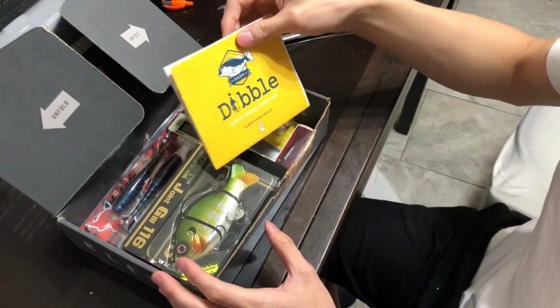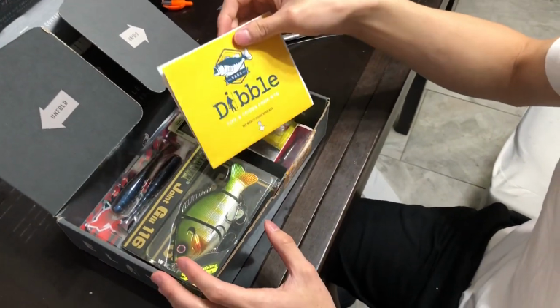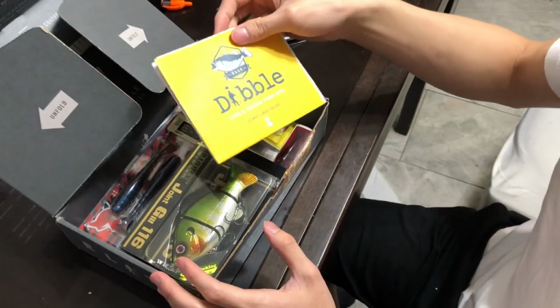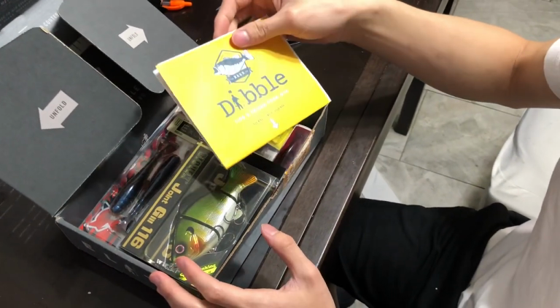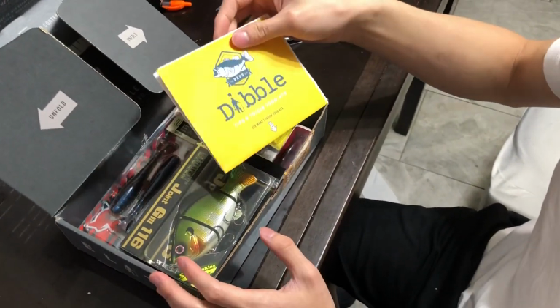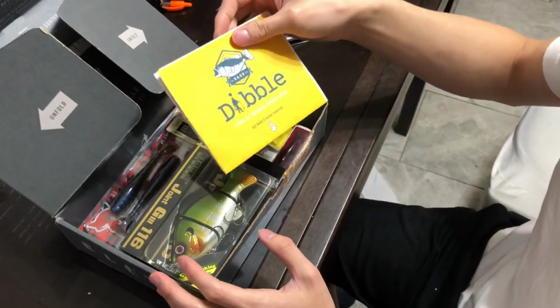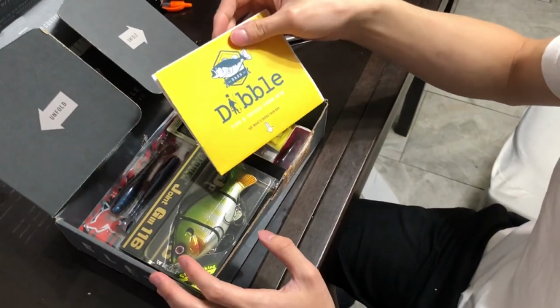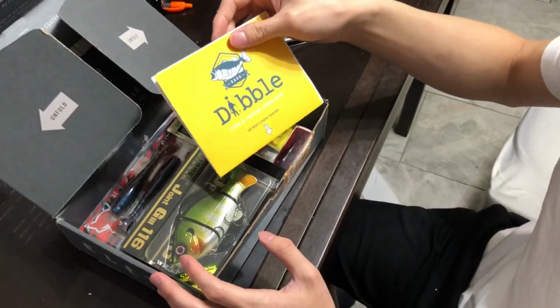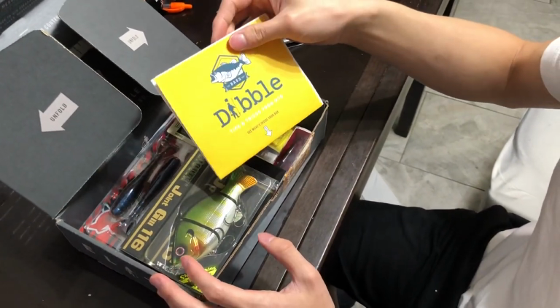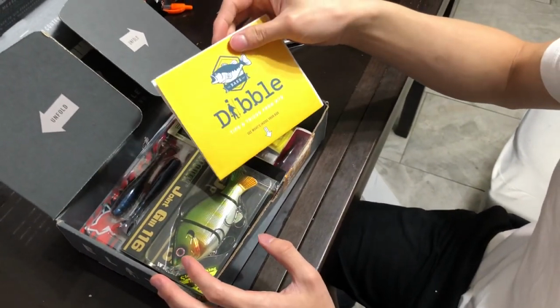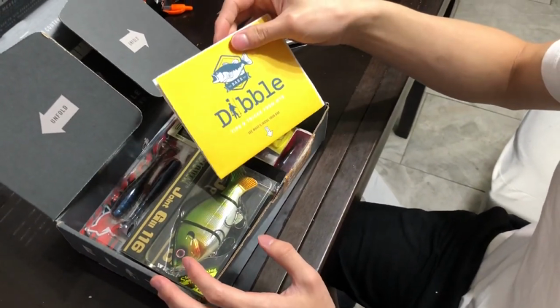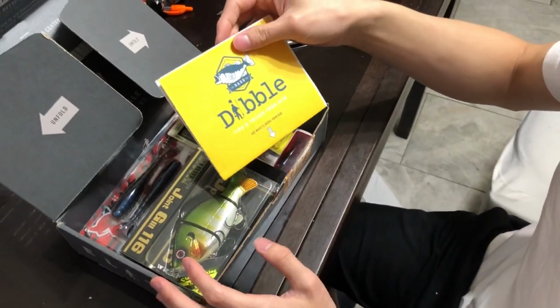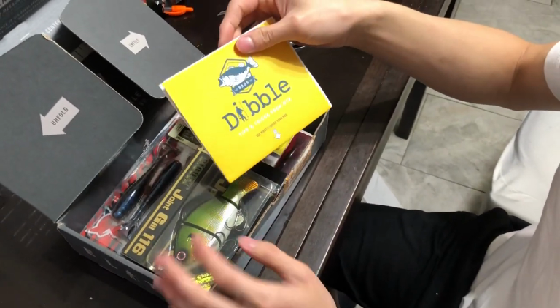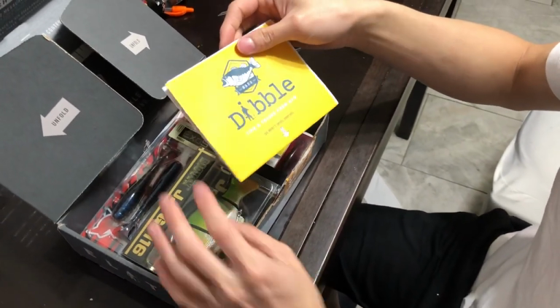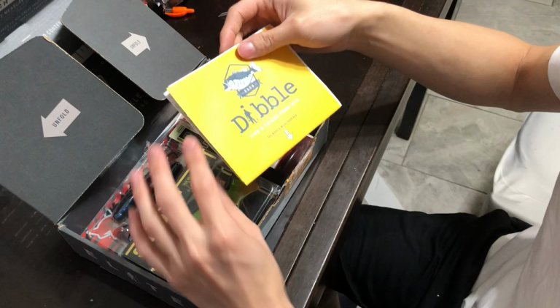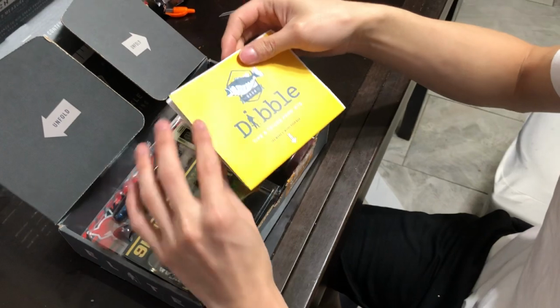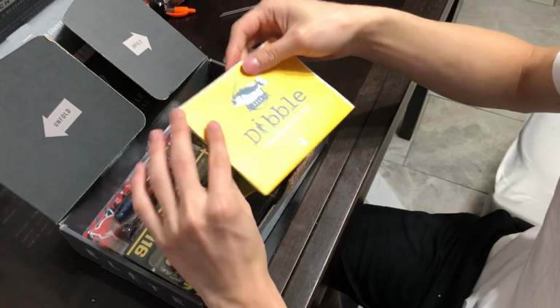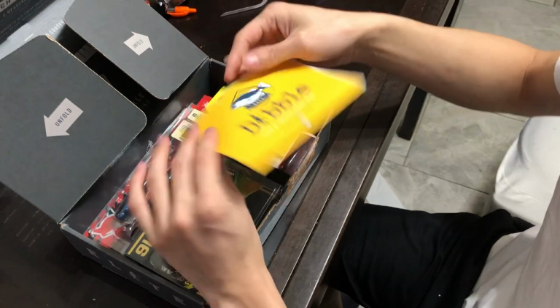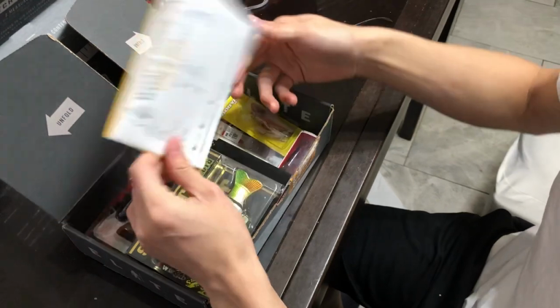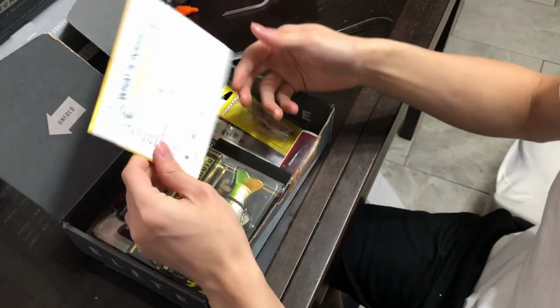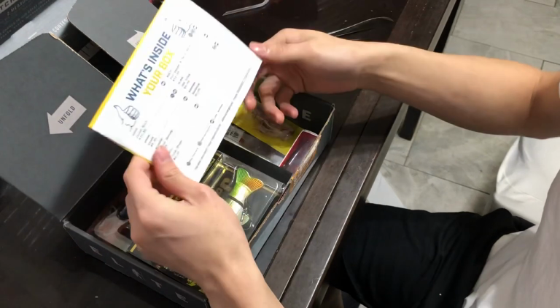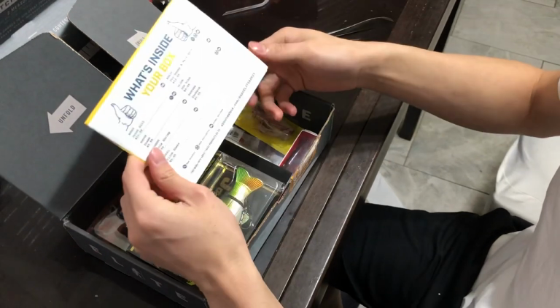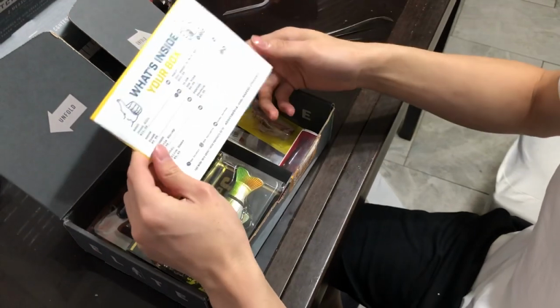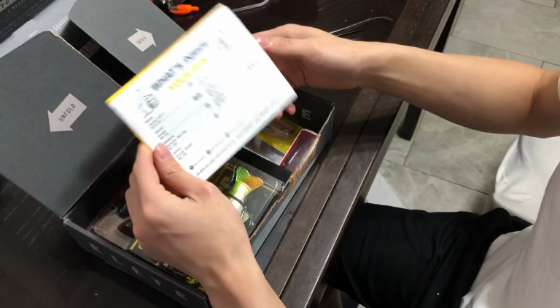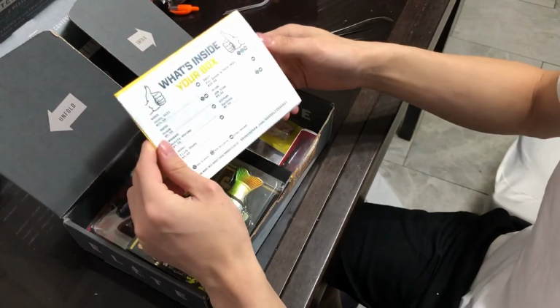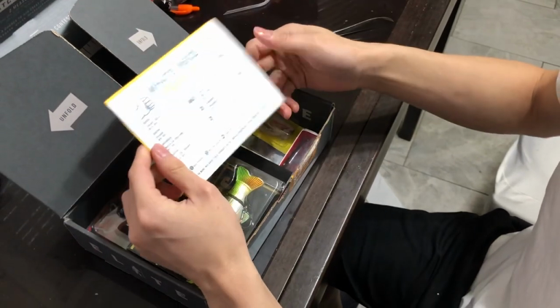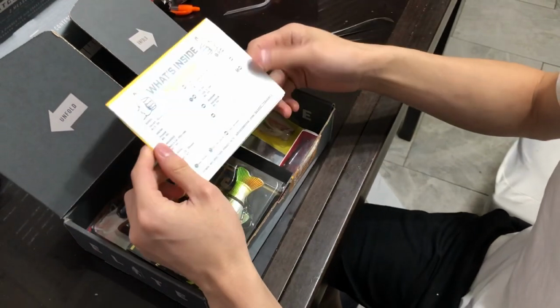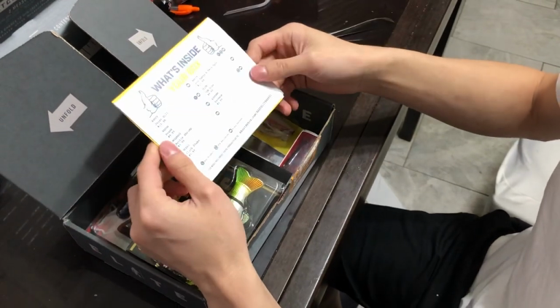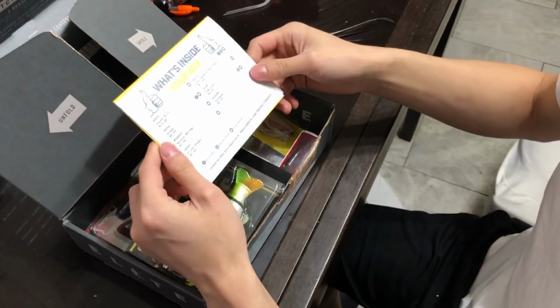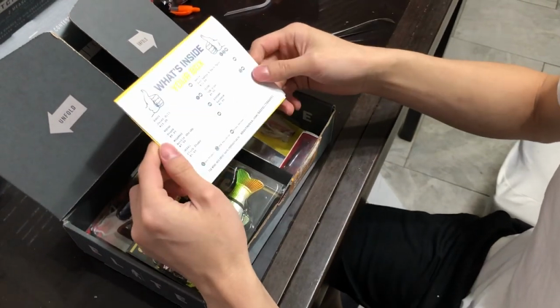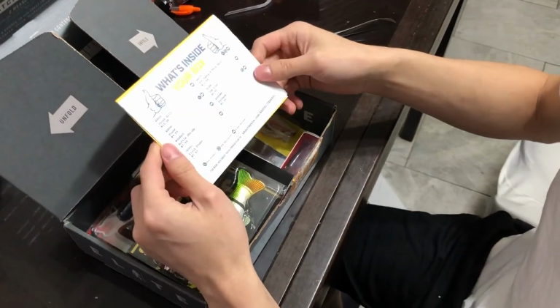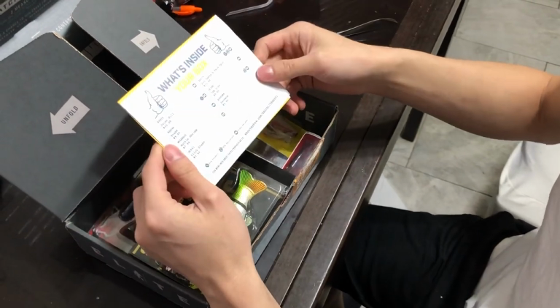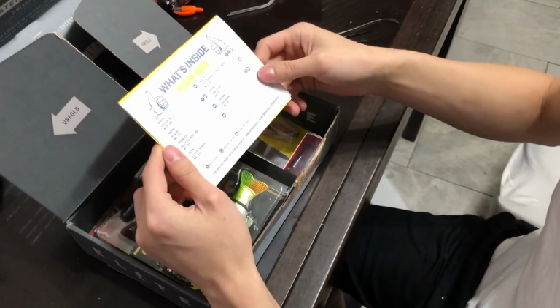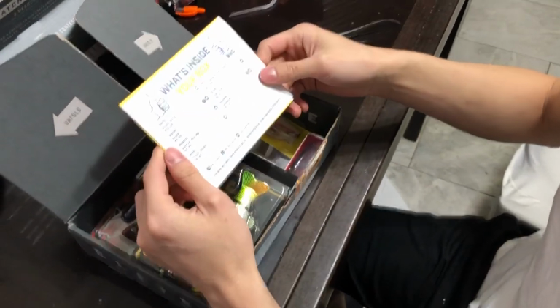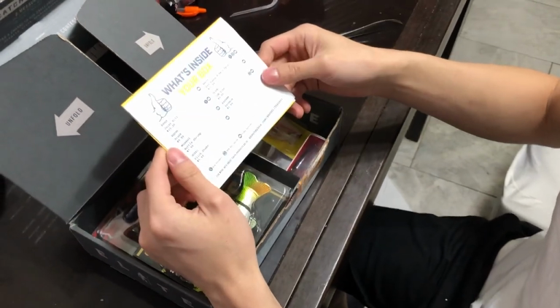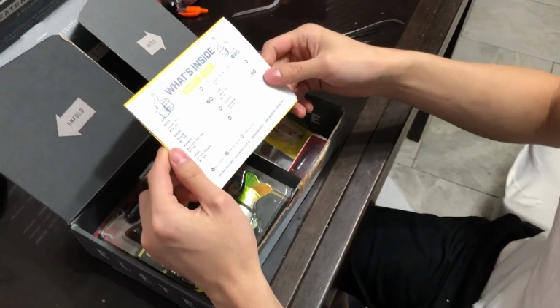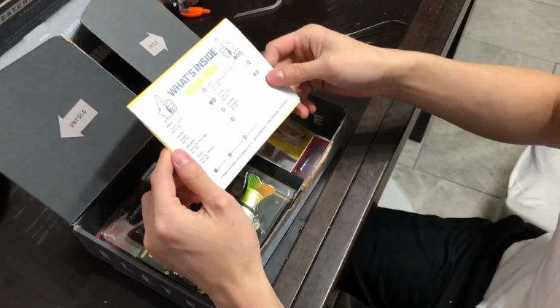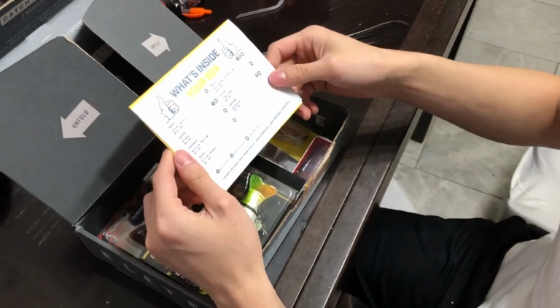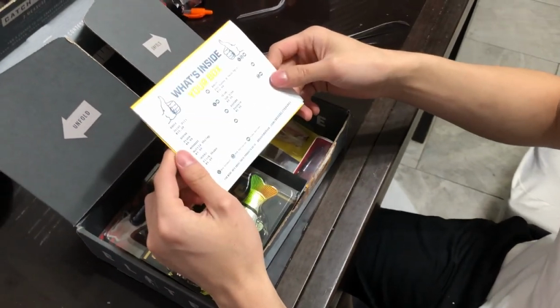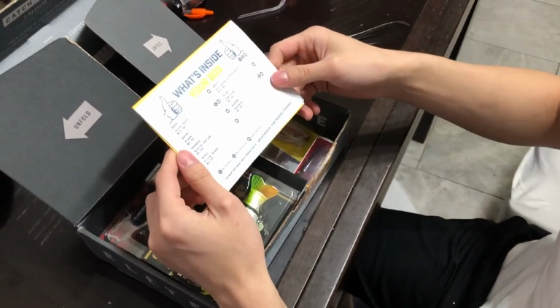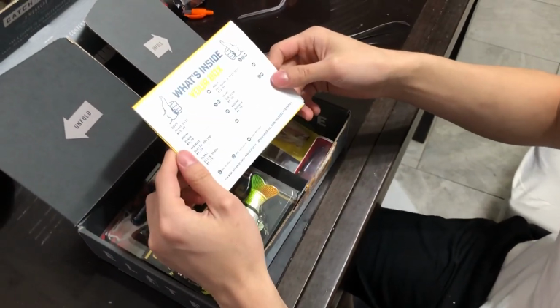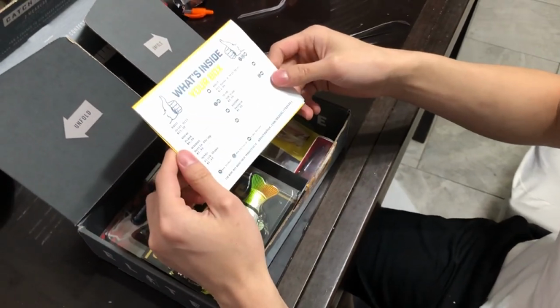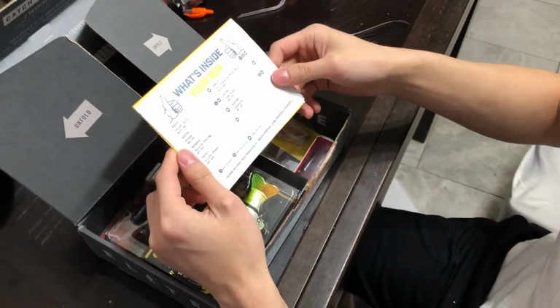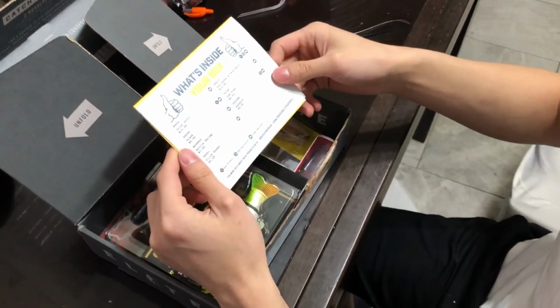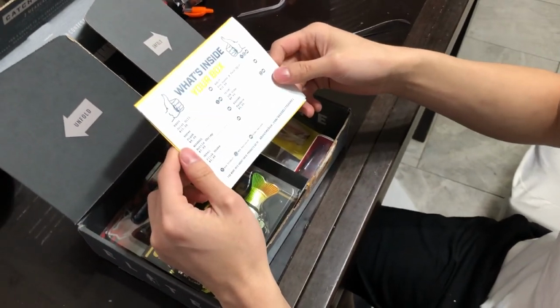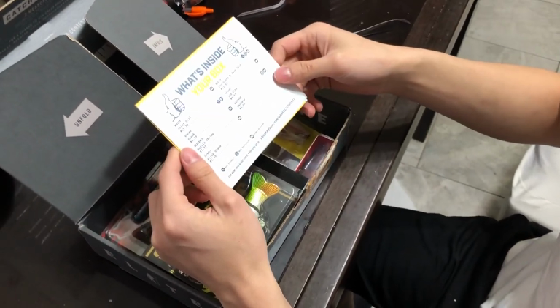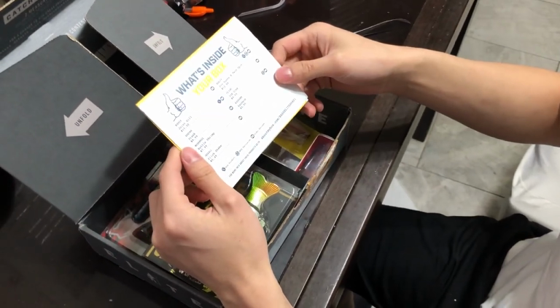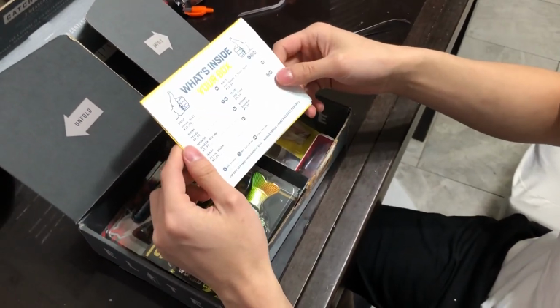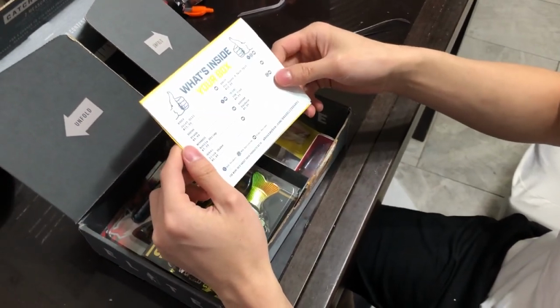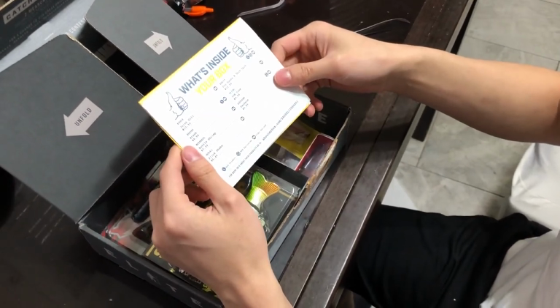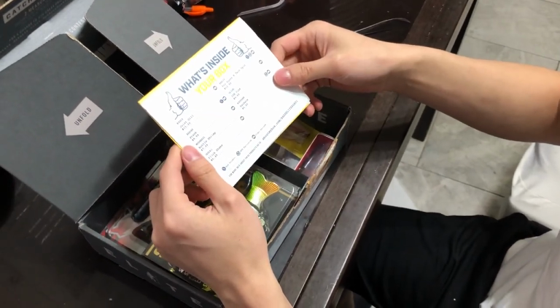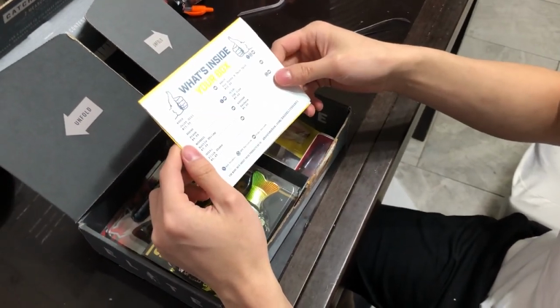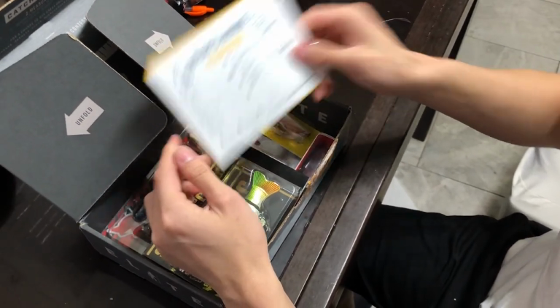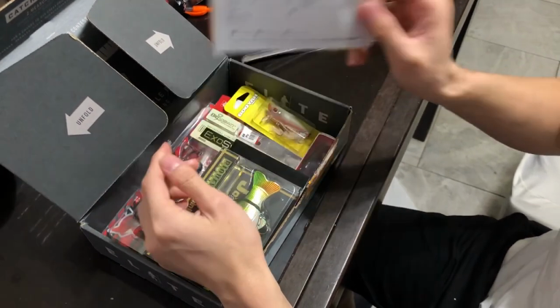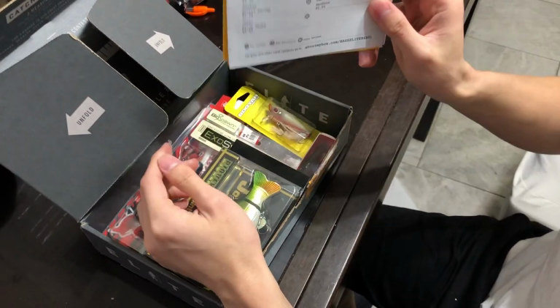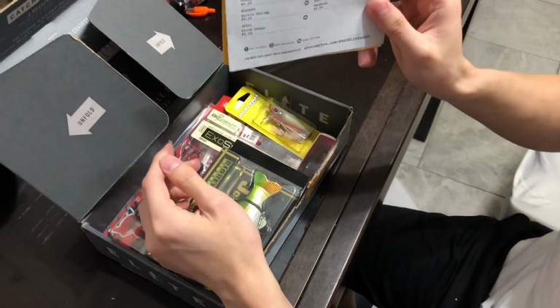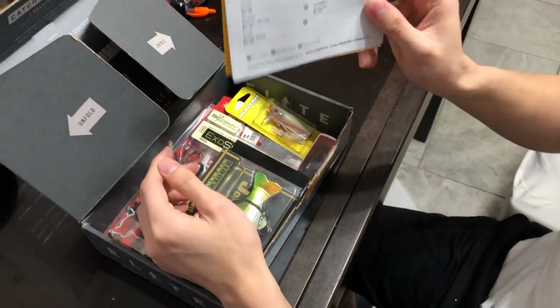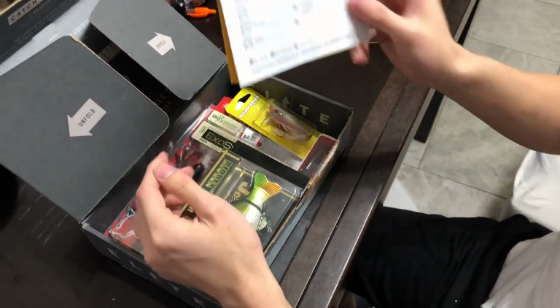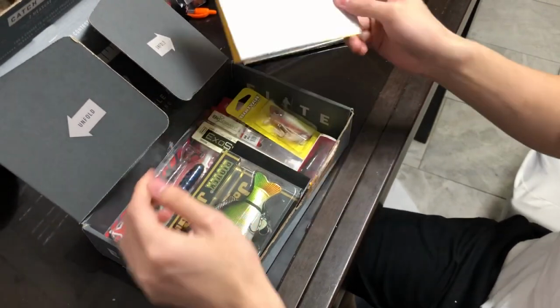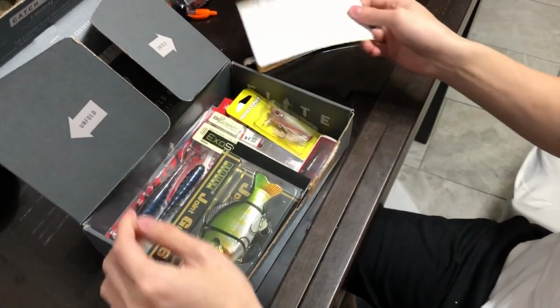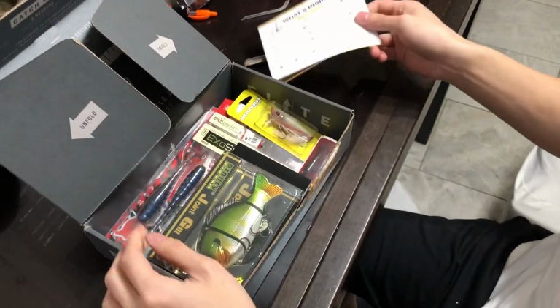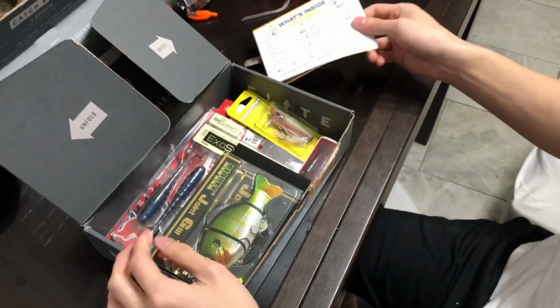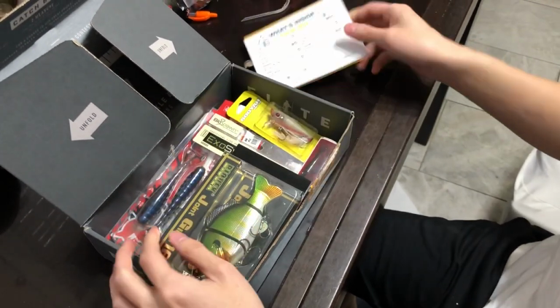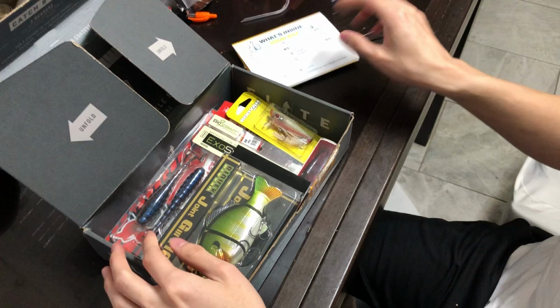First, you have your Dibble Magazine. It tells you the baits — that's seven baits here if you want to look at that.